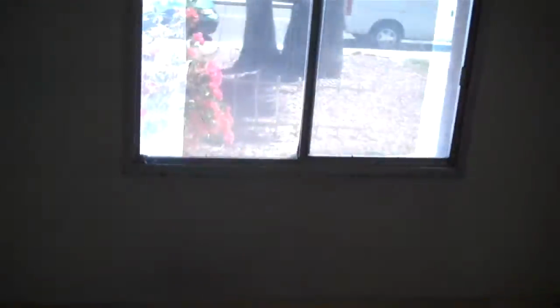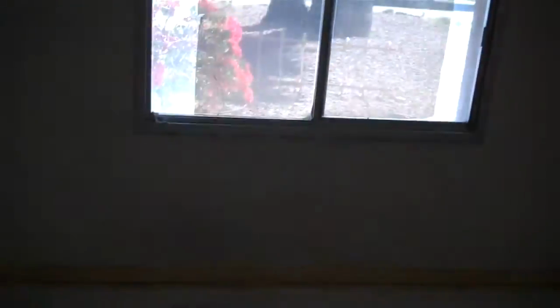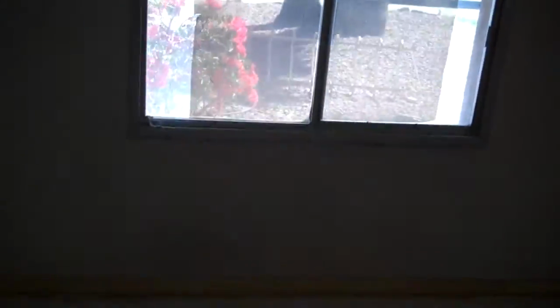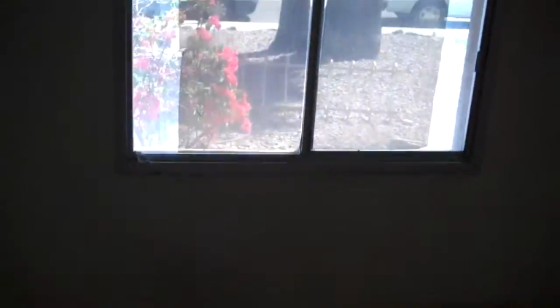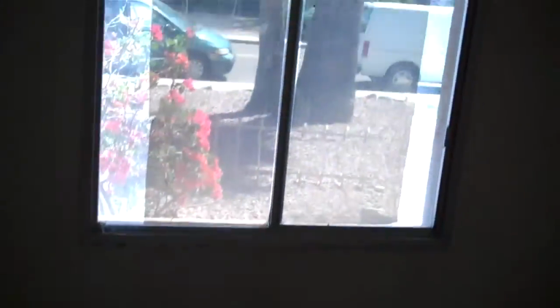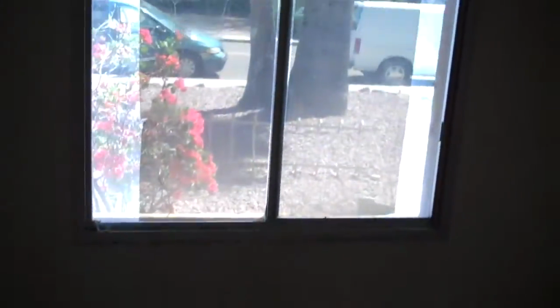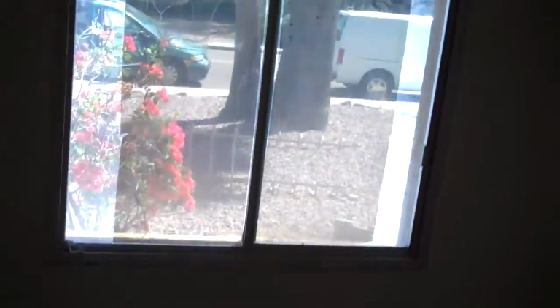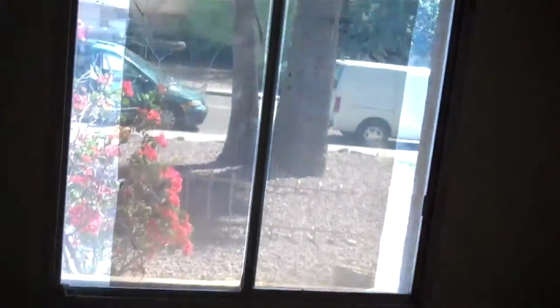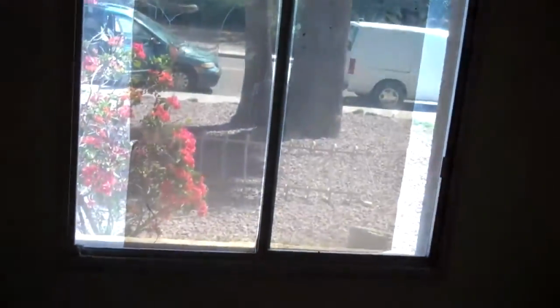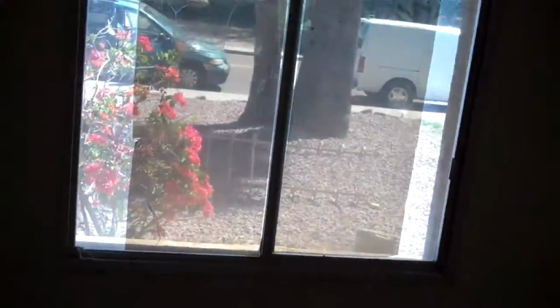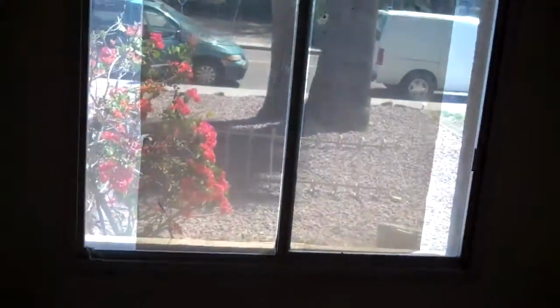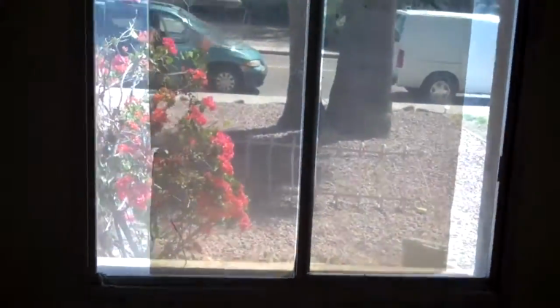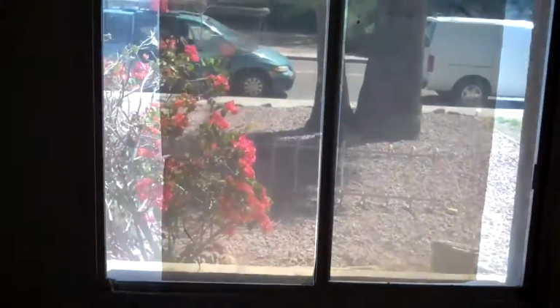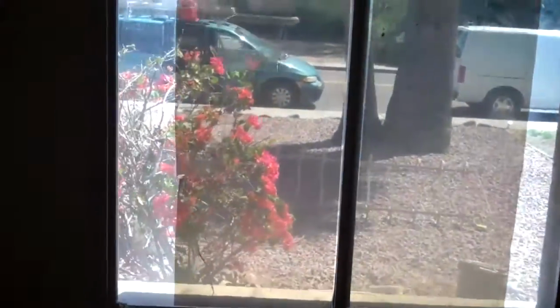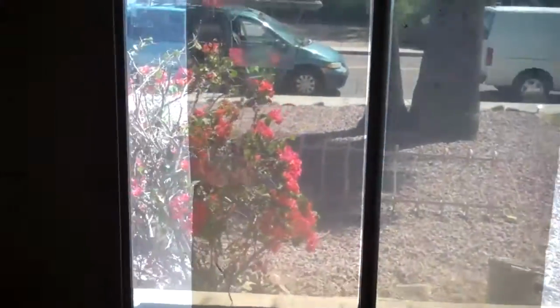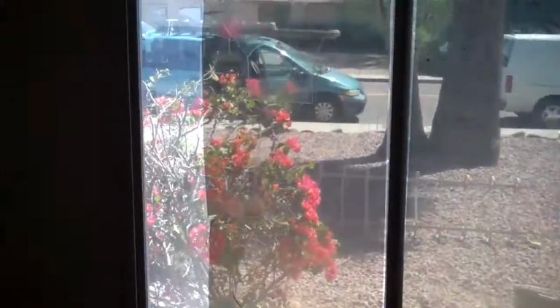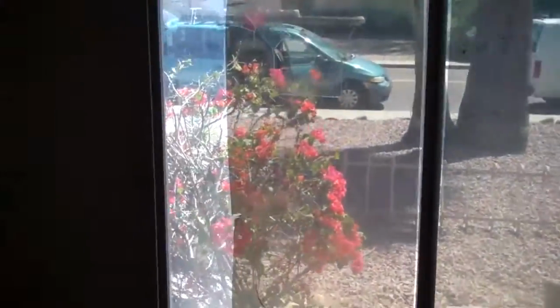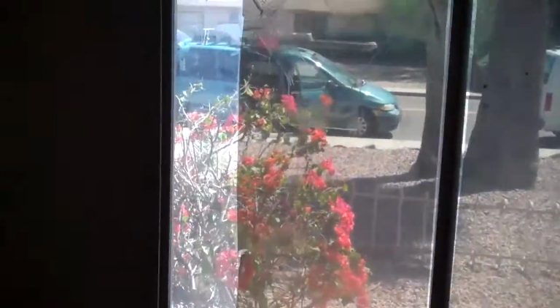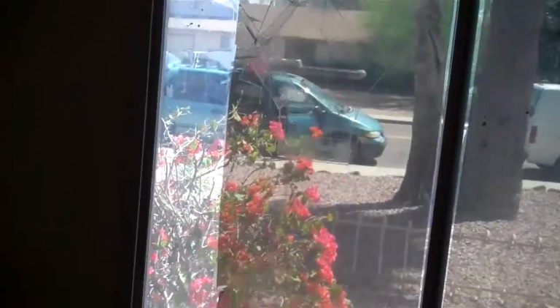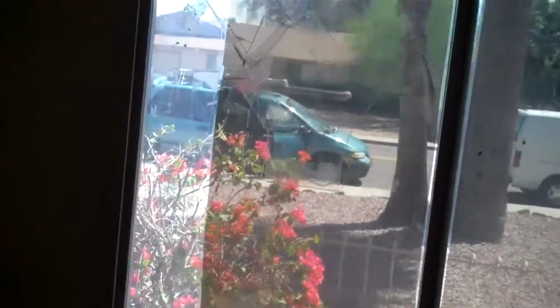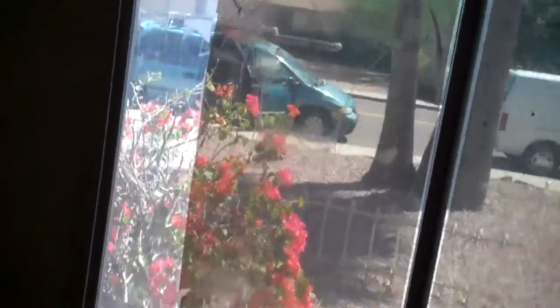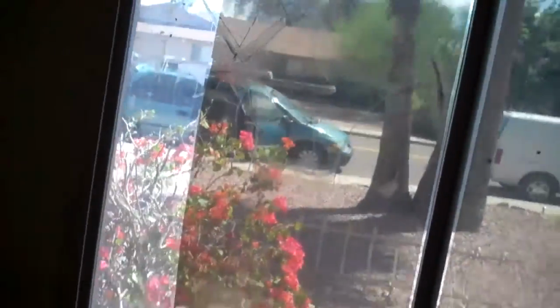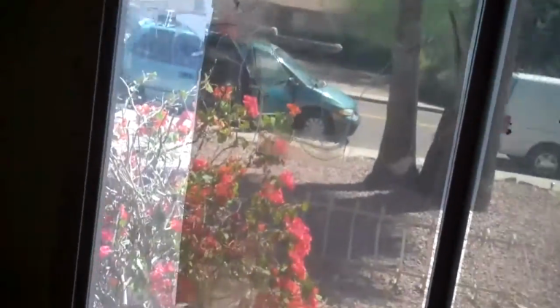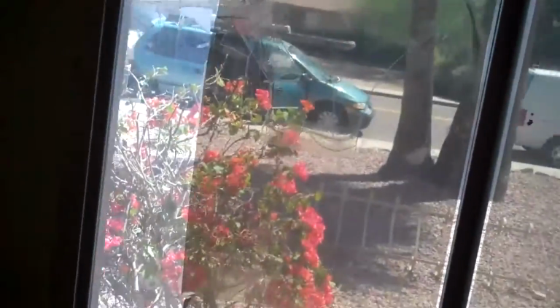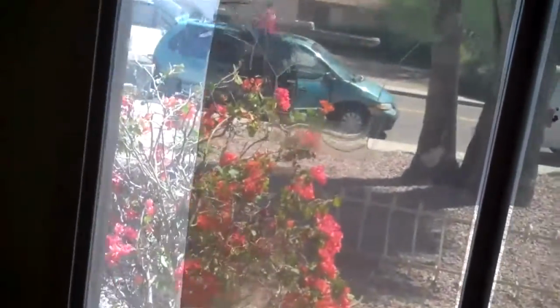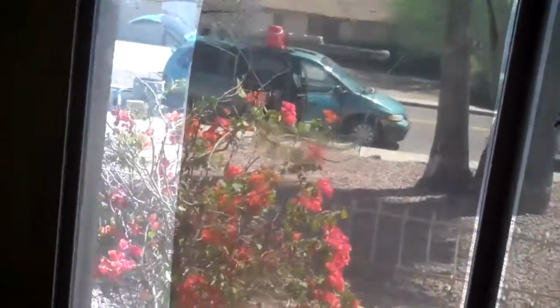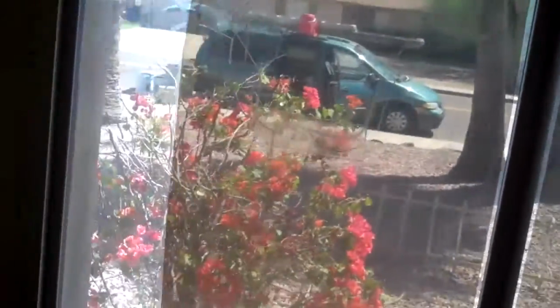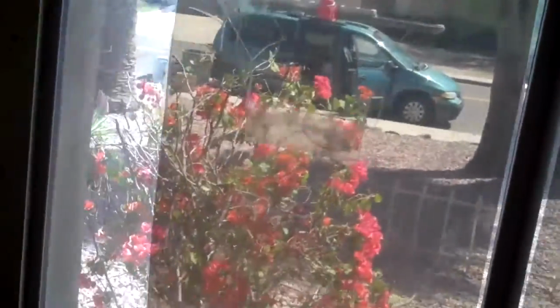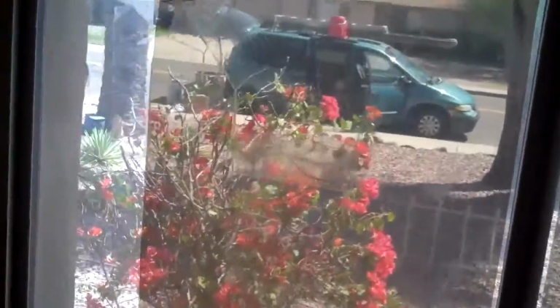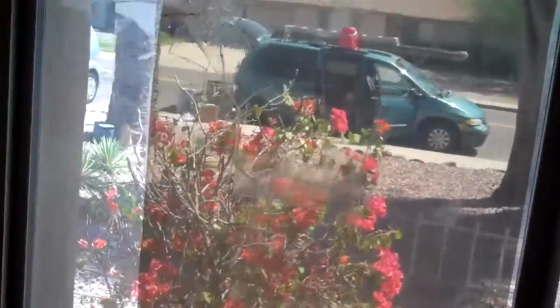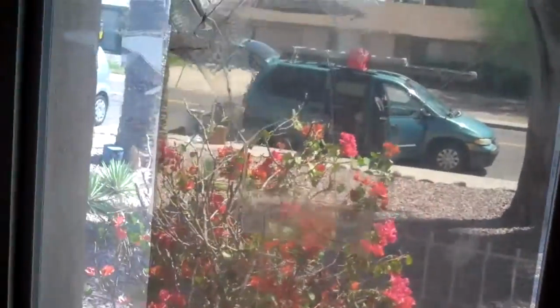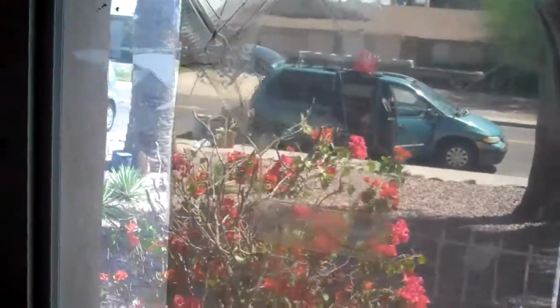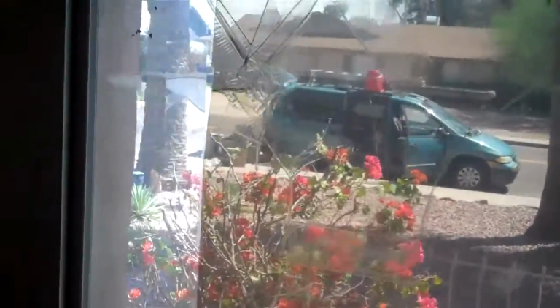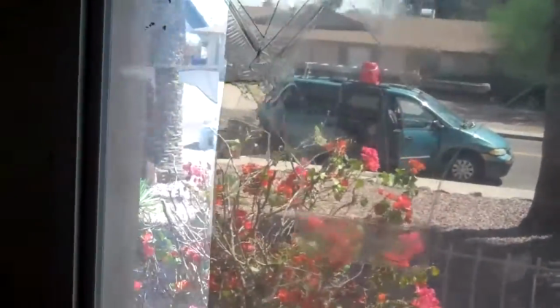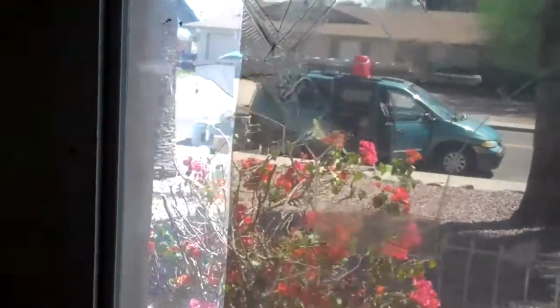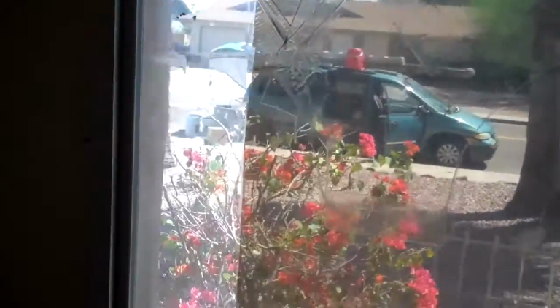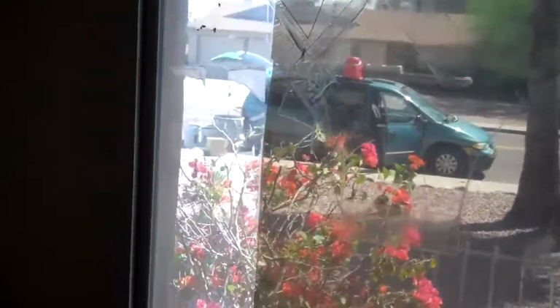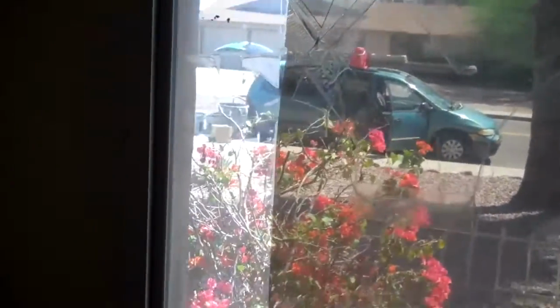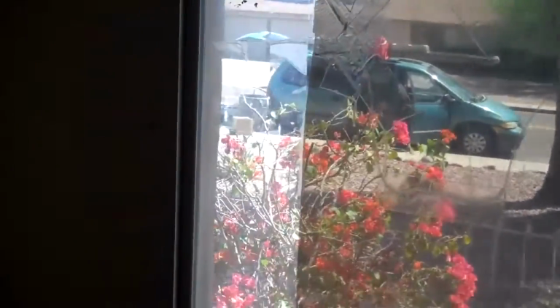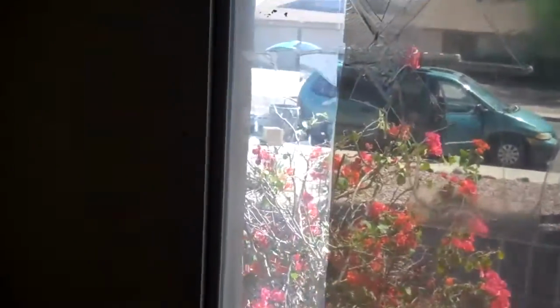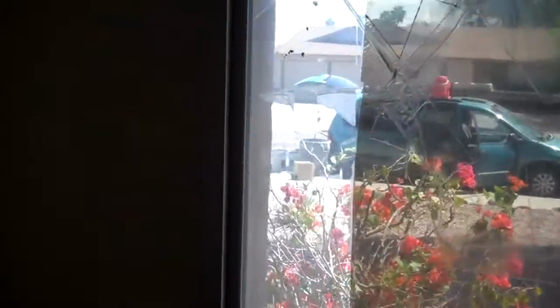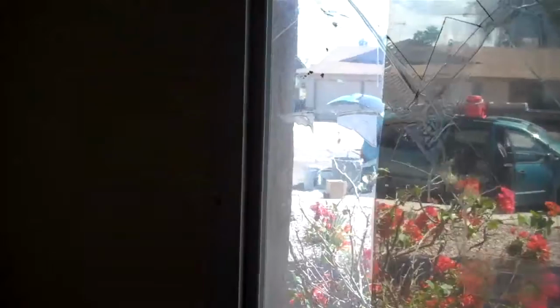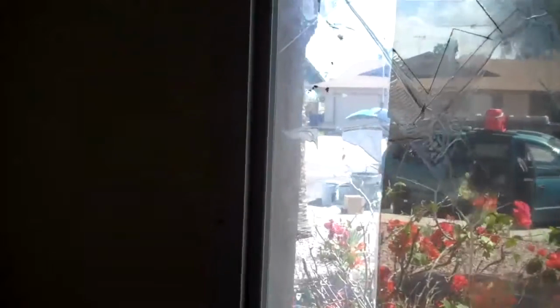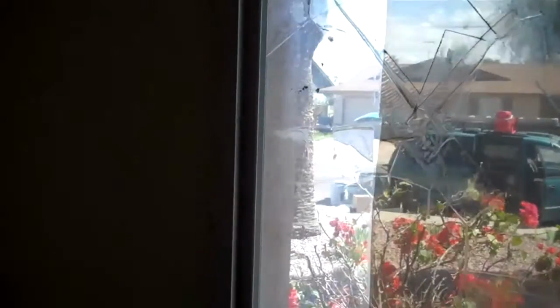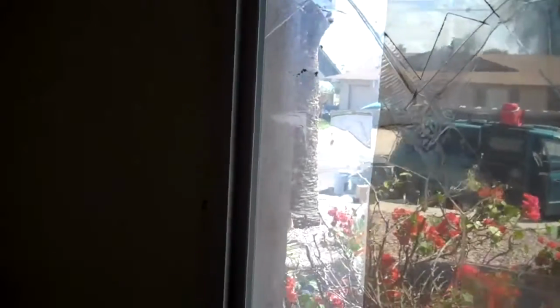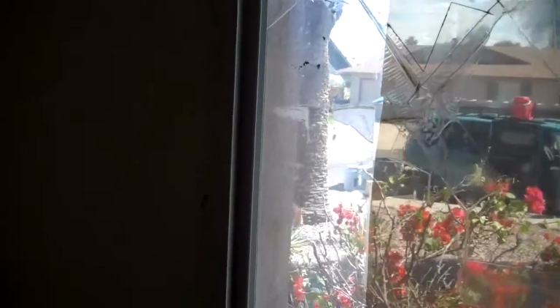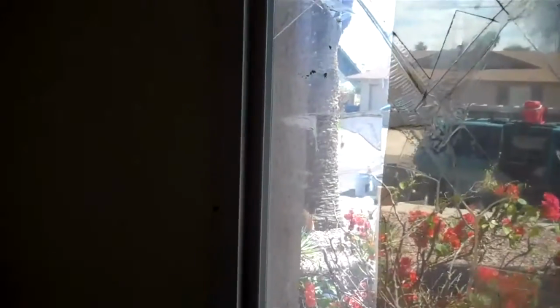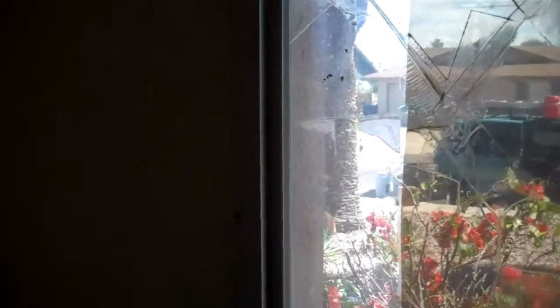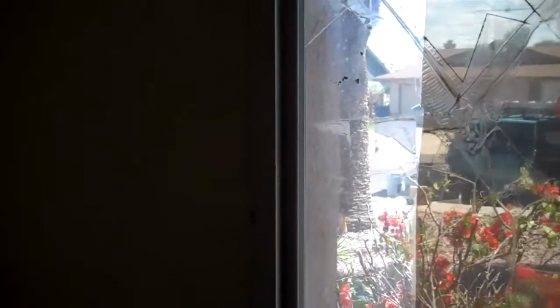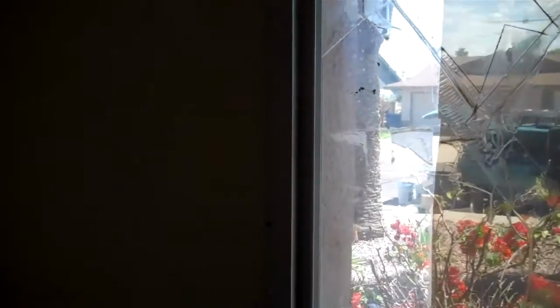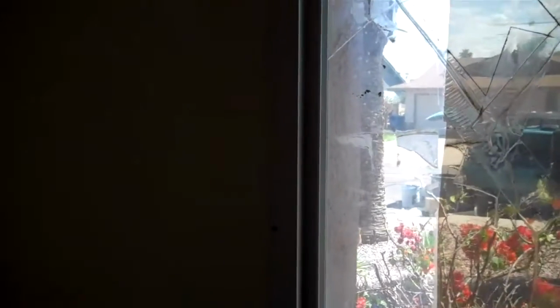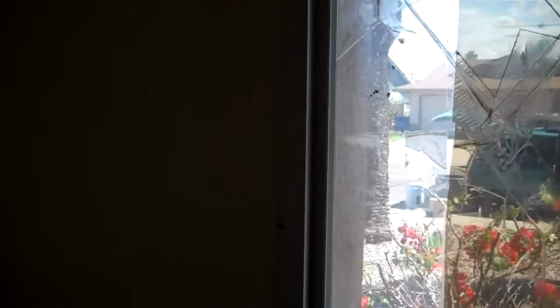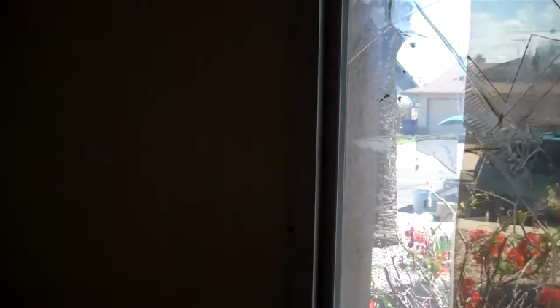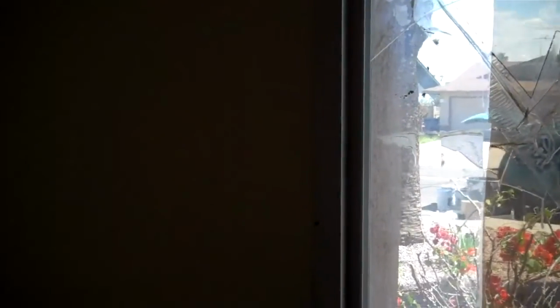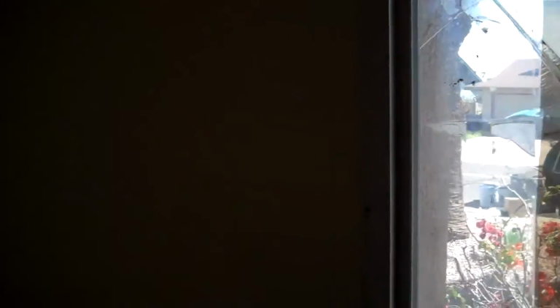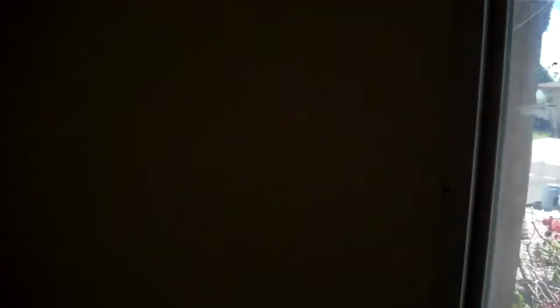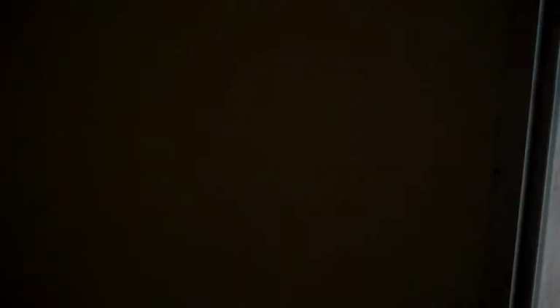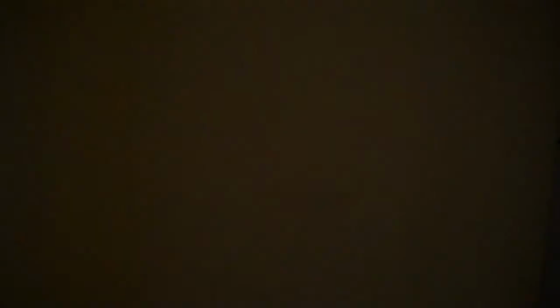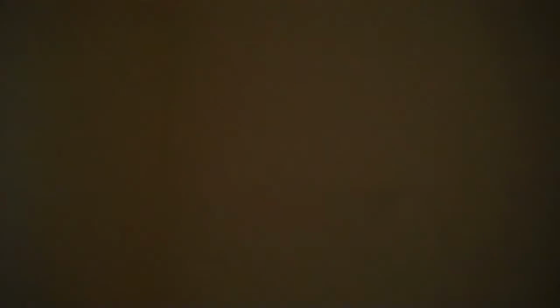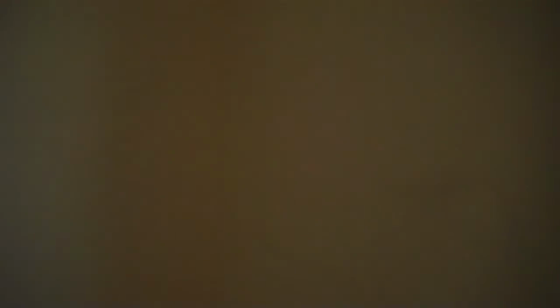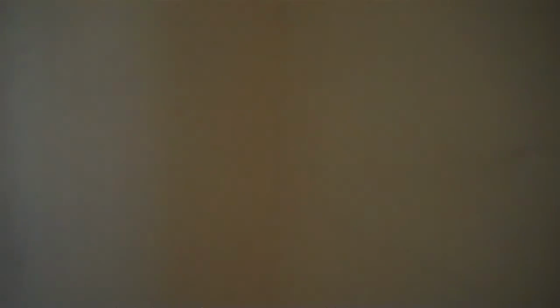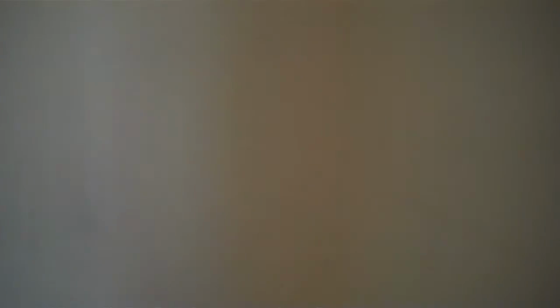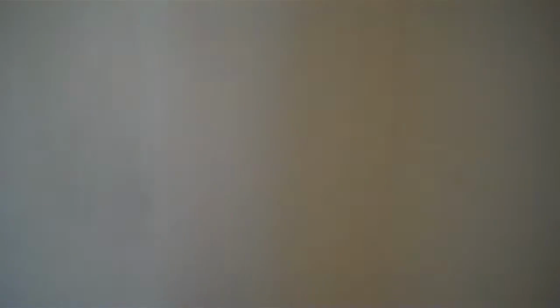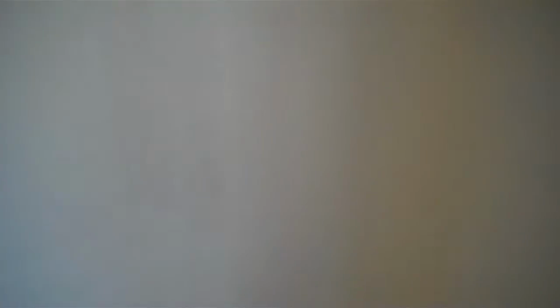I got this window getting fixed this week and everything looks good. Thanks.